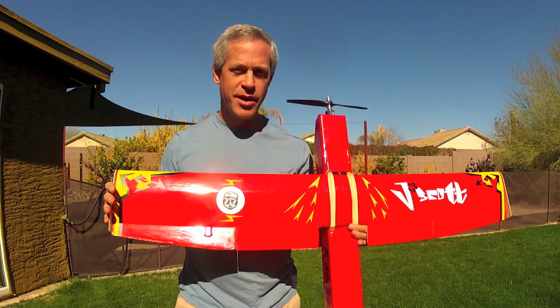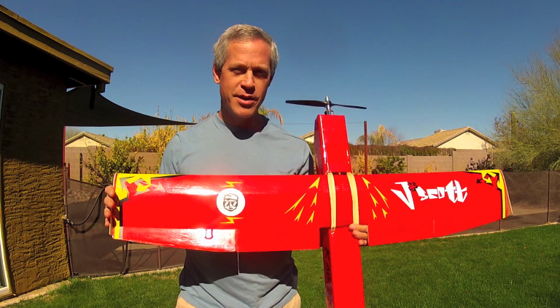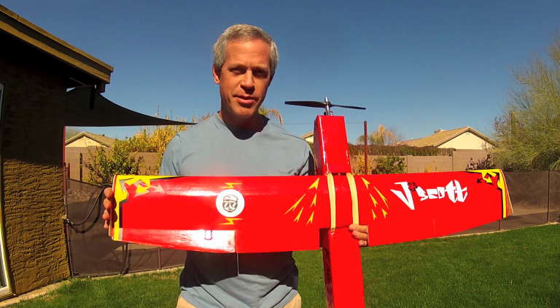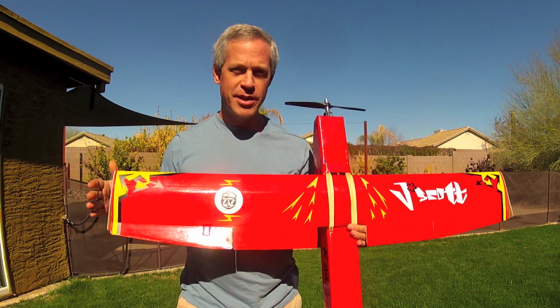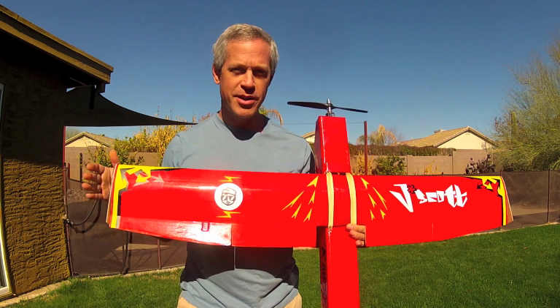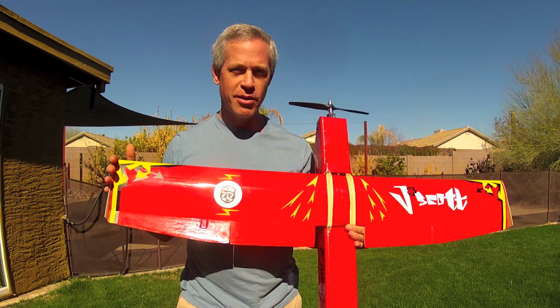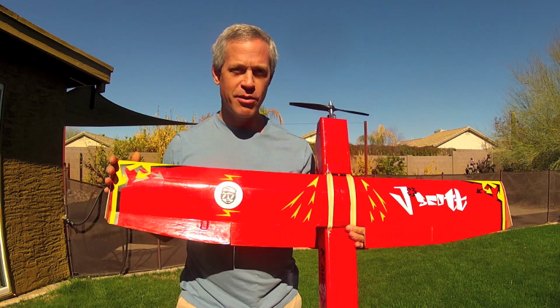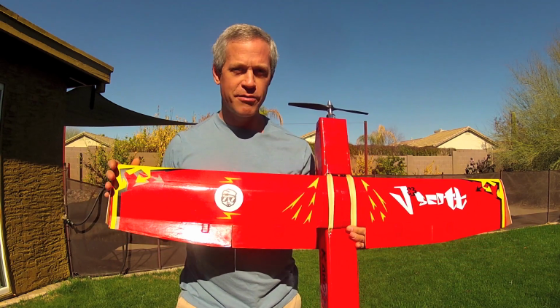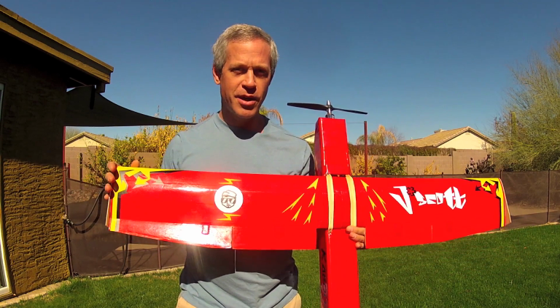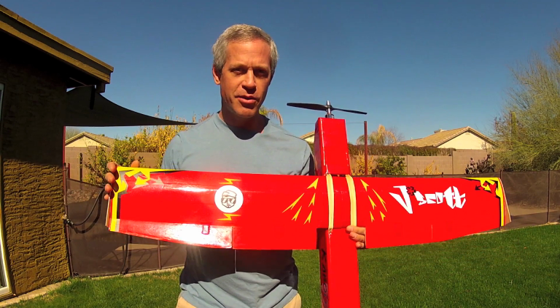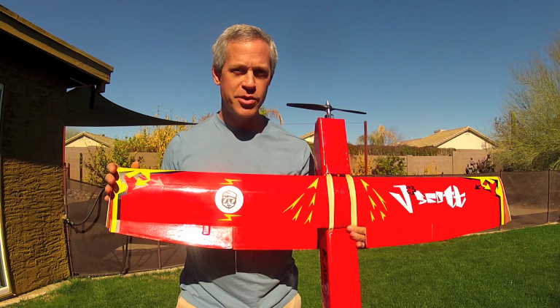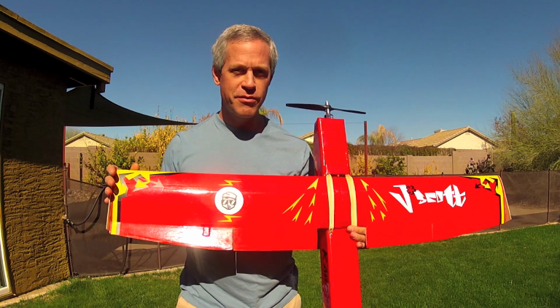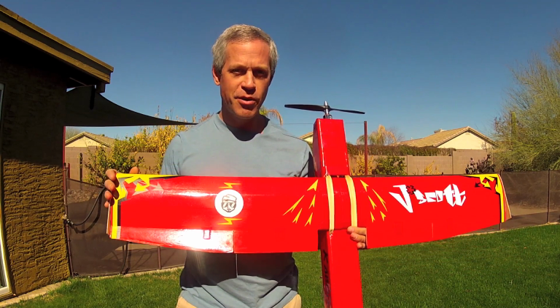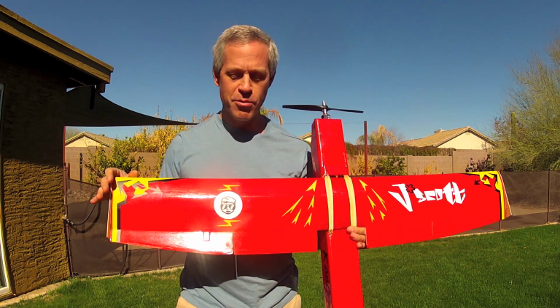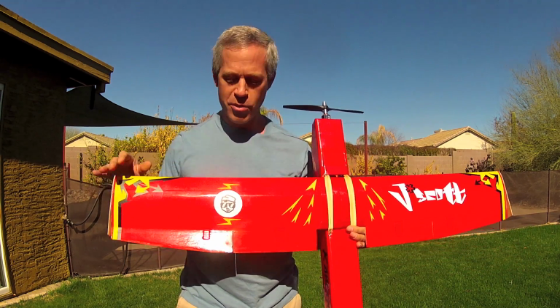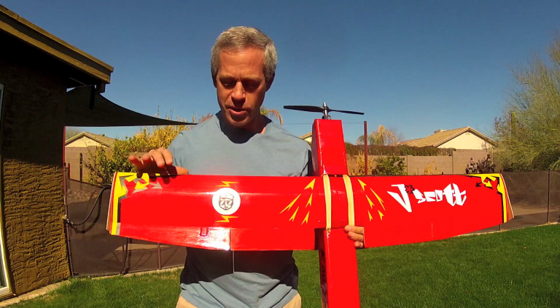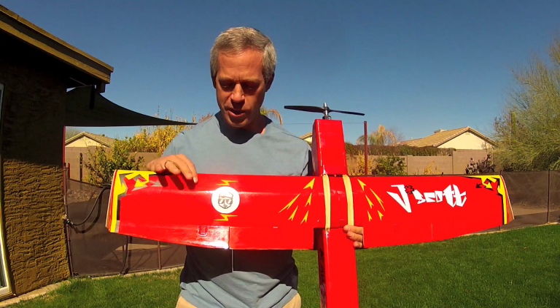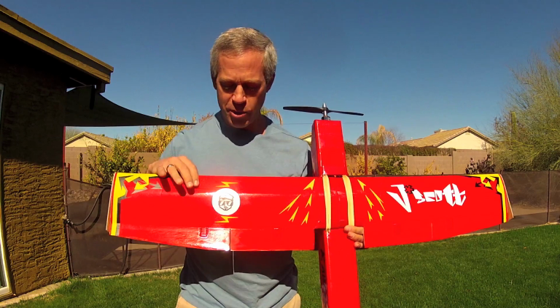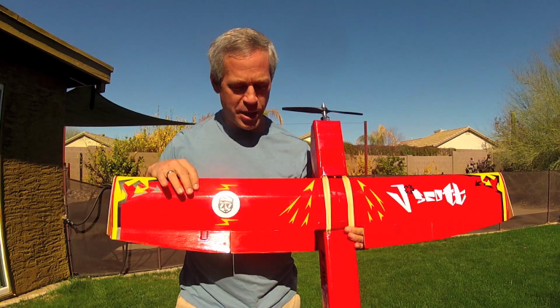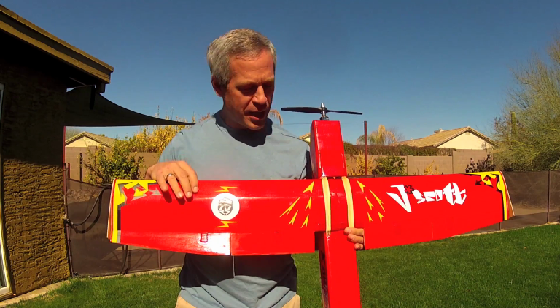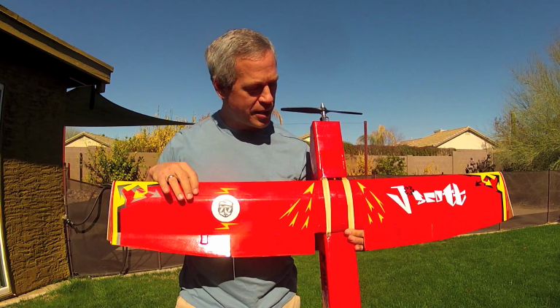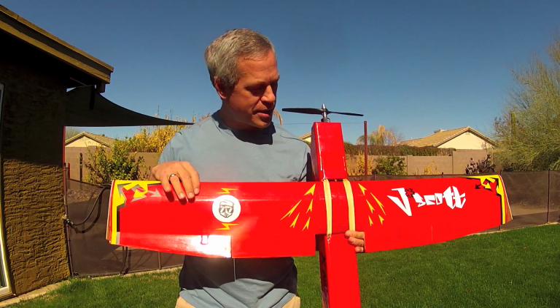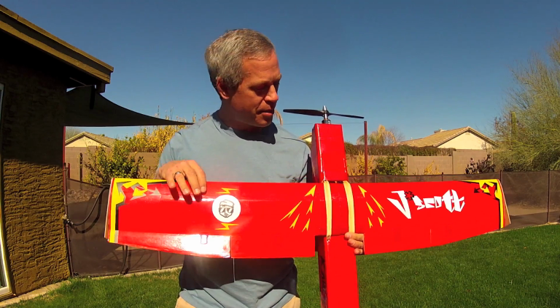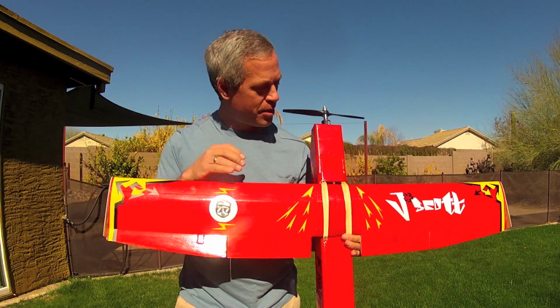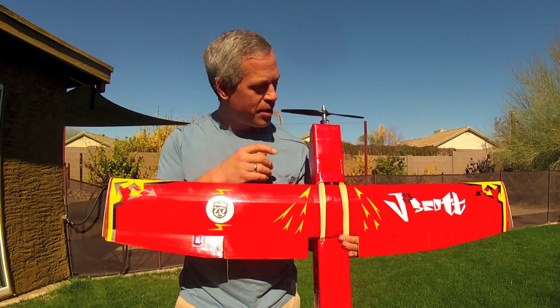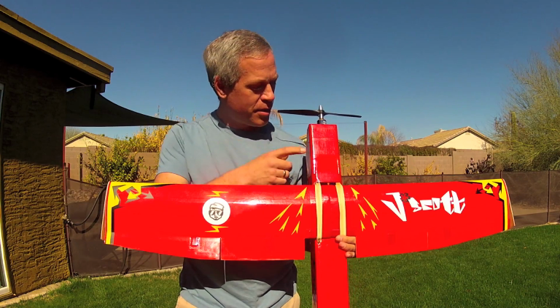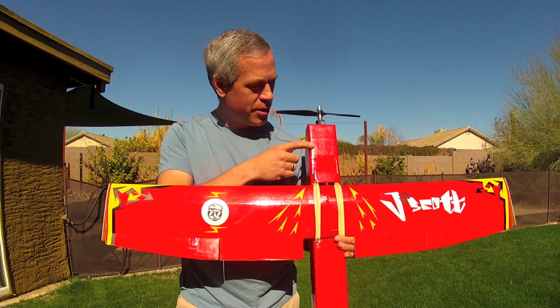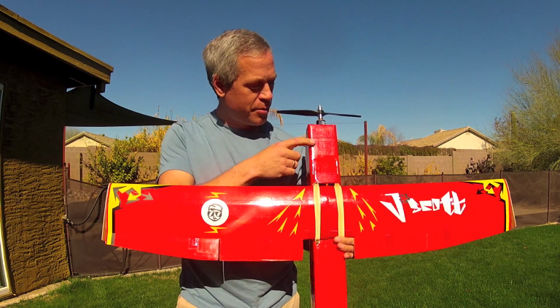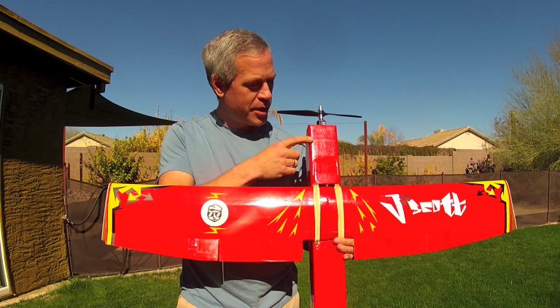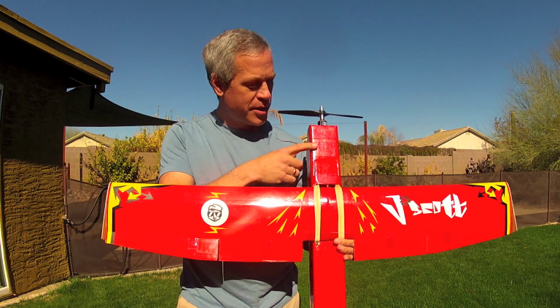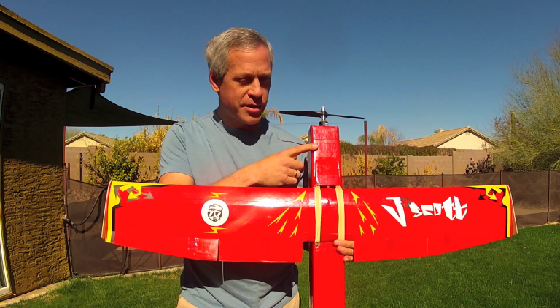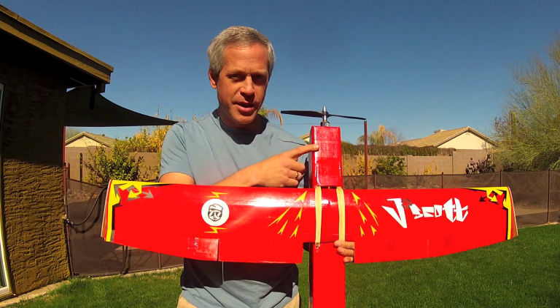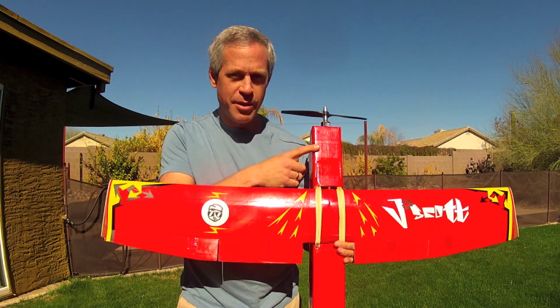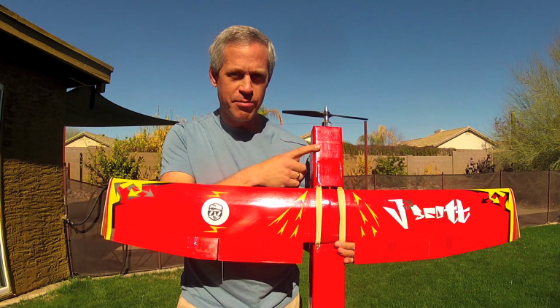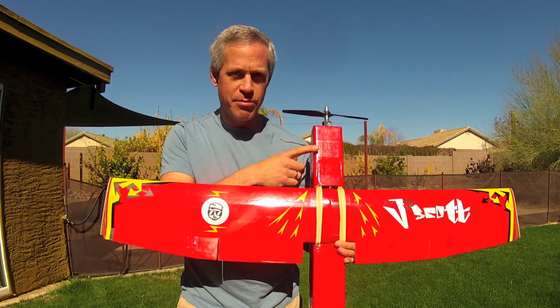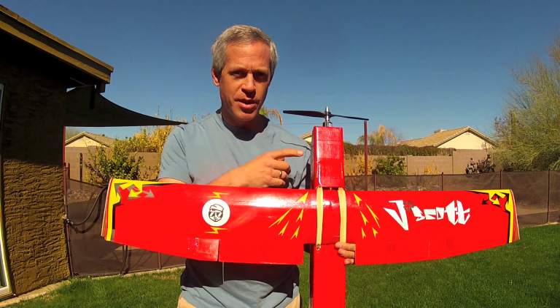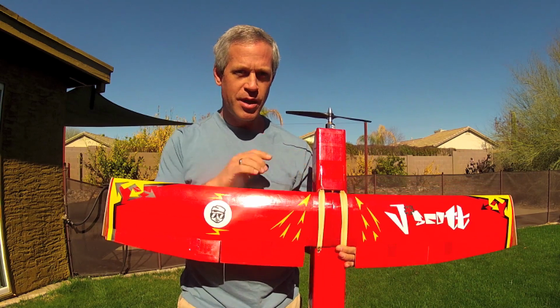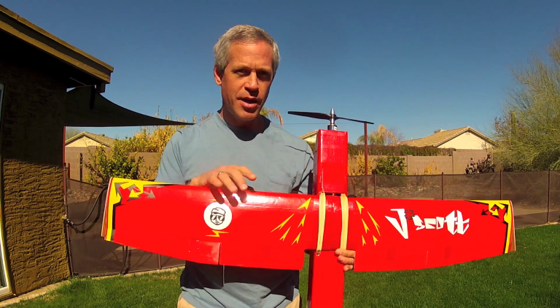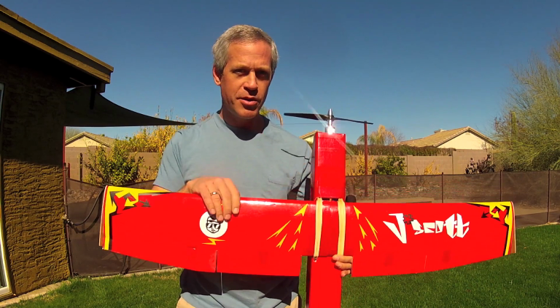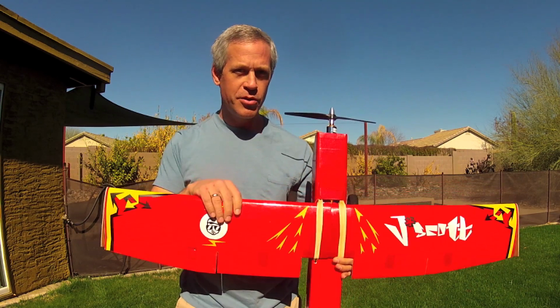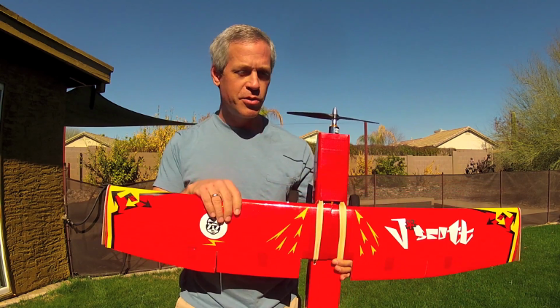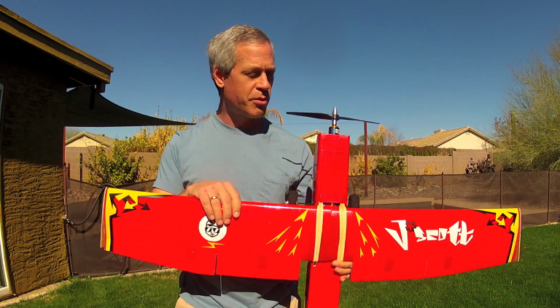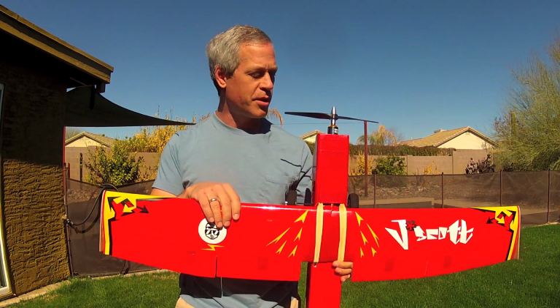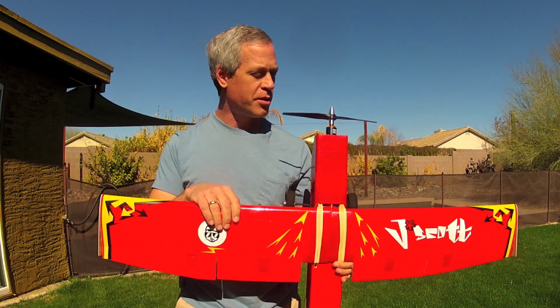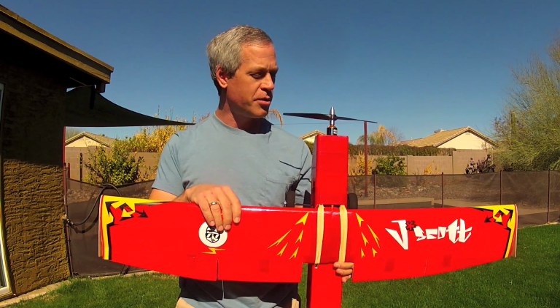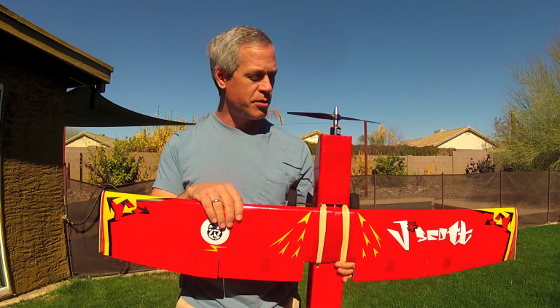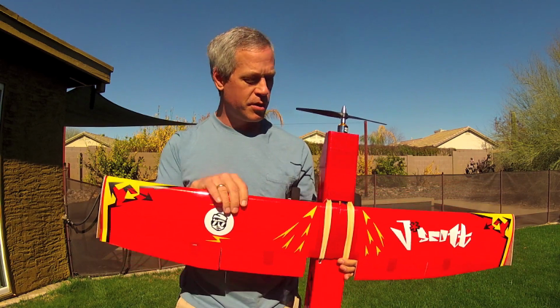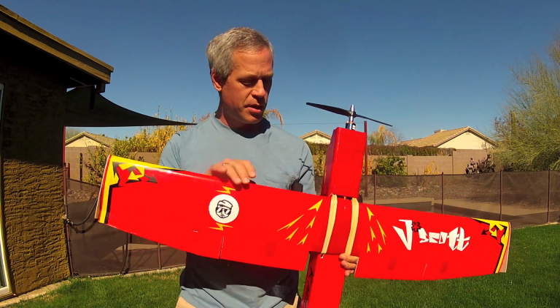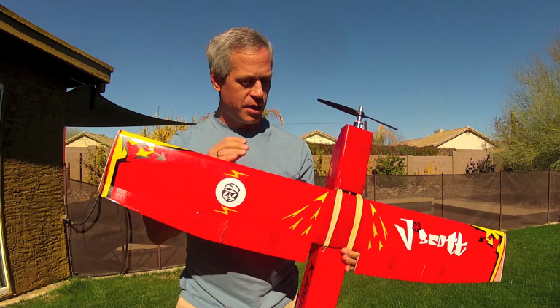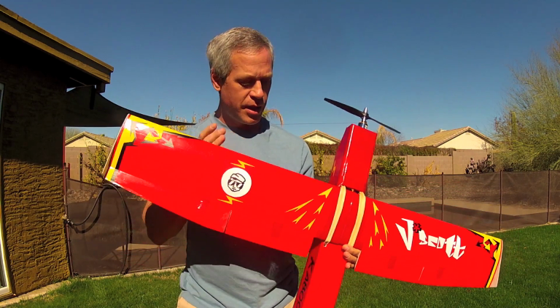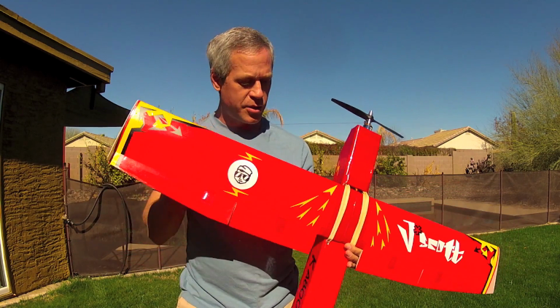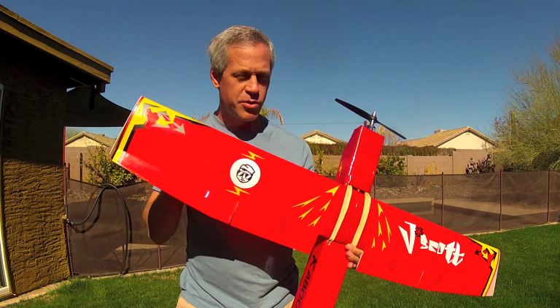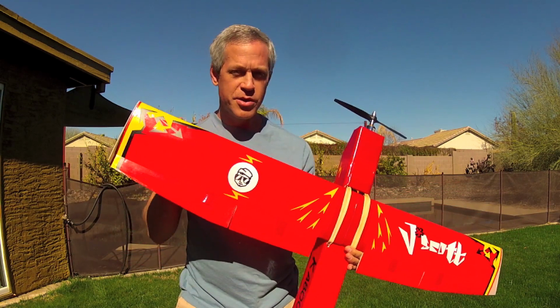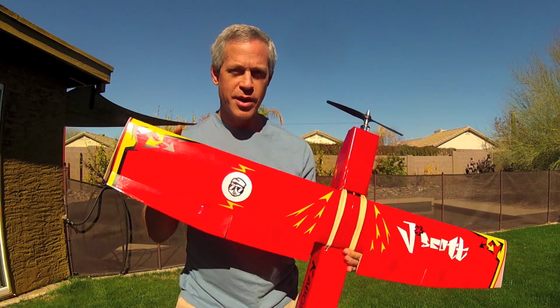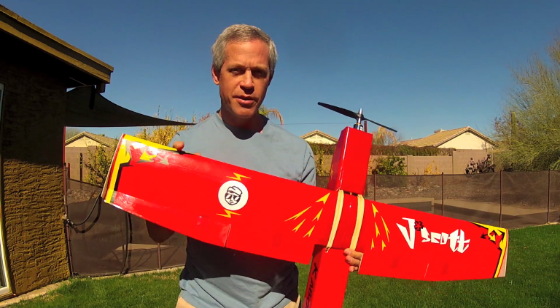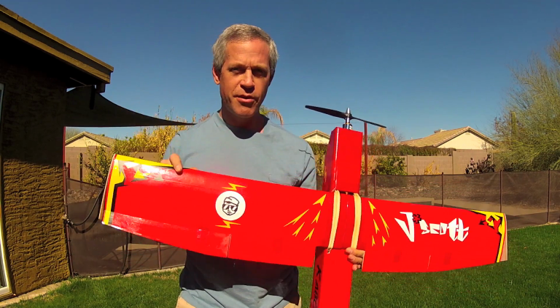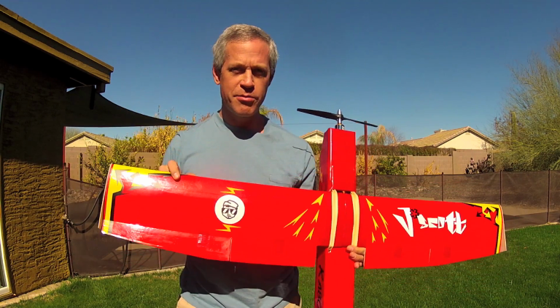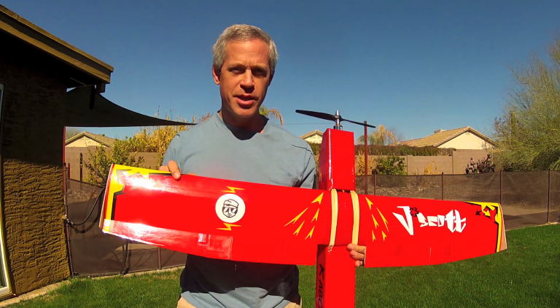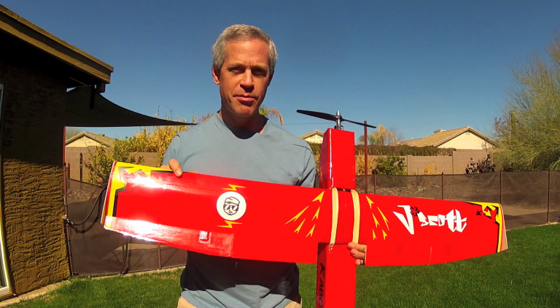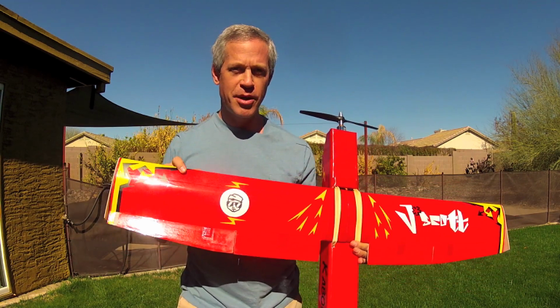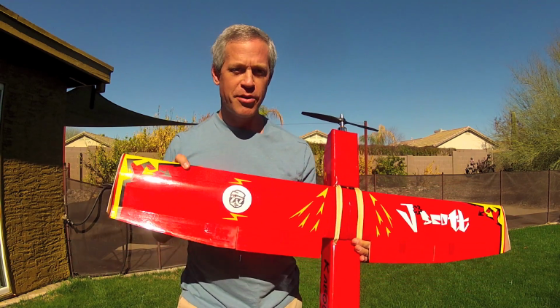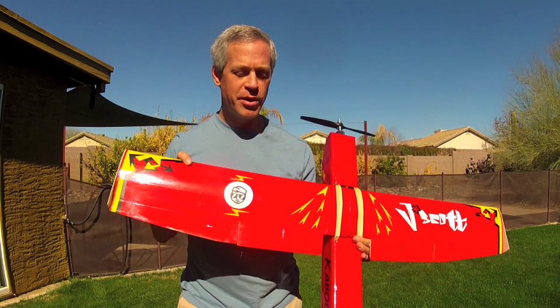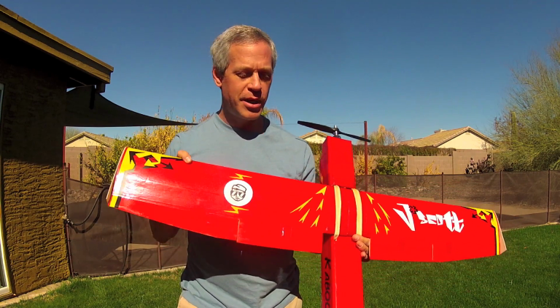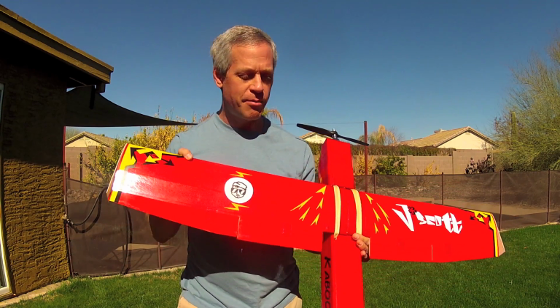The J. Scott is made entirely of Dollar Tree foam board, colored packing tape, a little bit of duct tape, hot glue, Gorilla Glue, and two-sided foam tape by 3M.